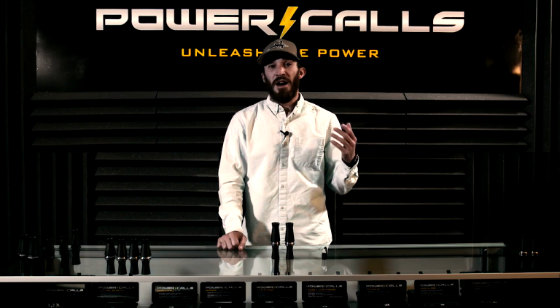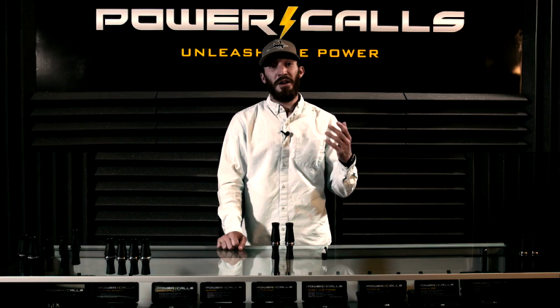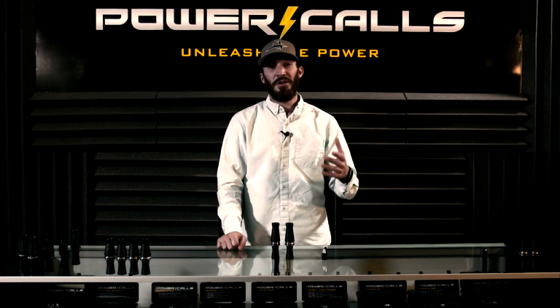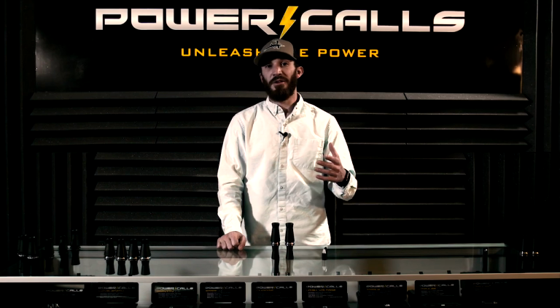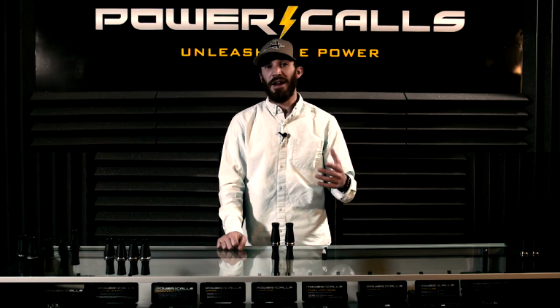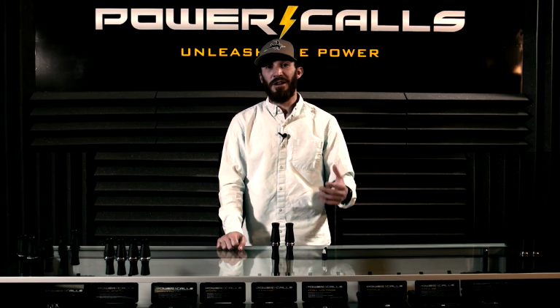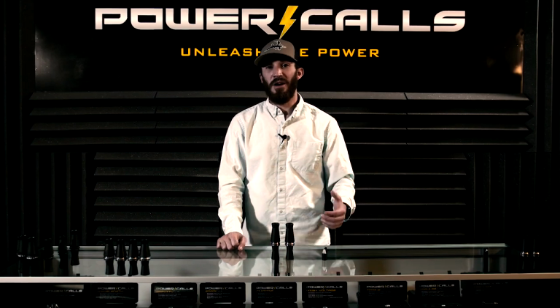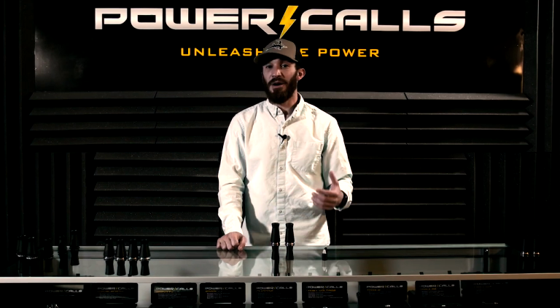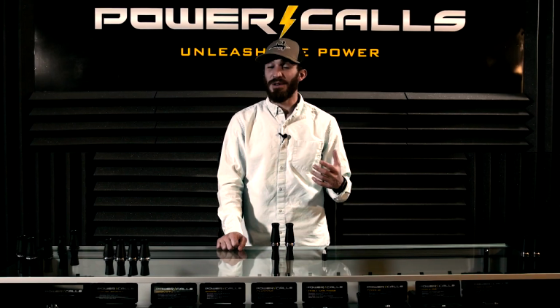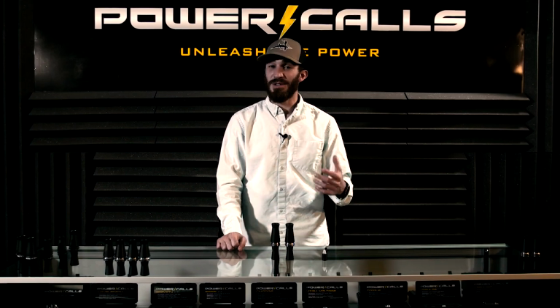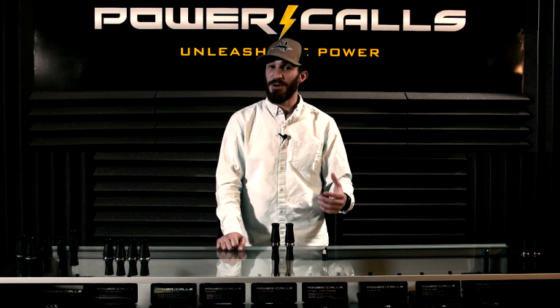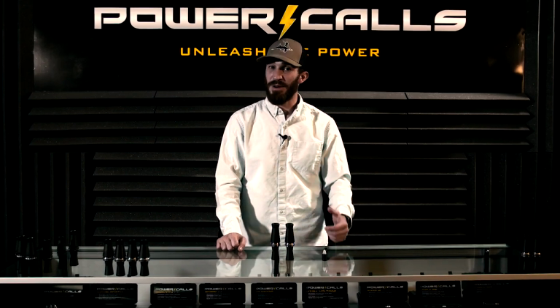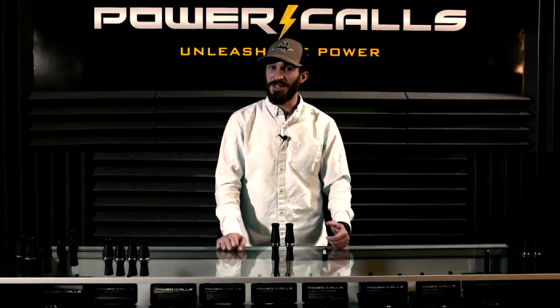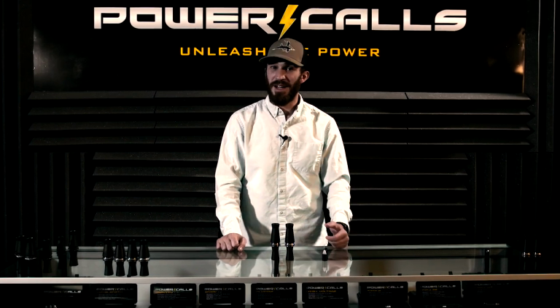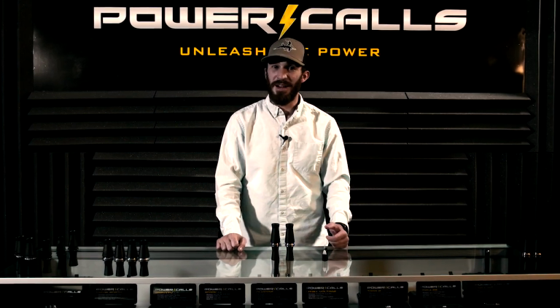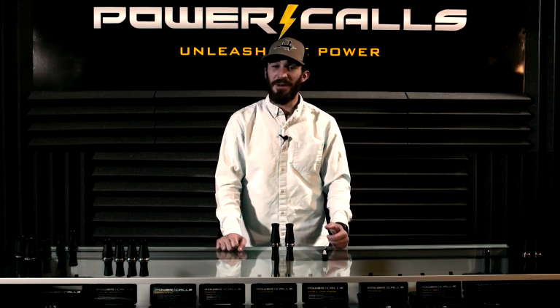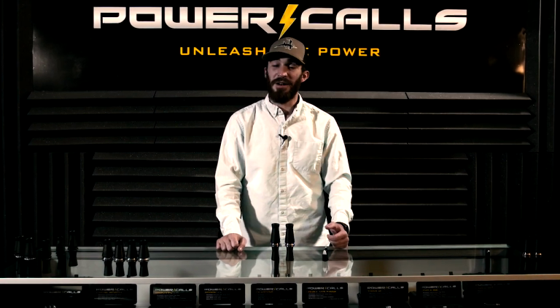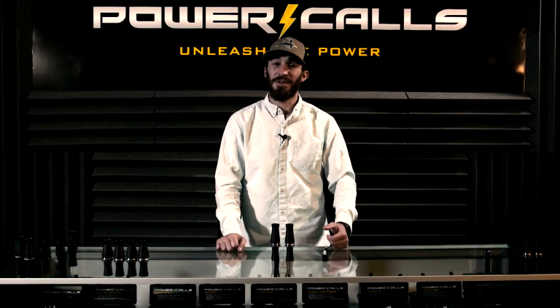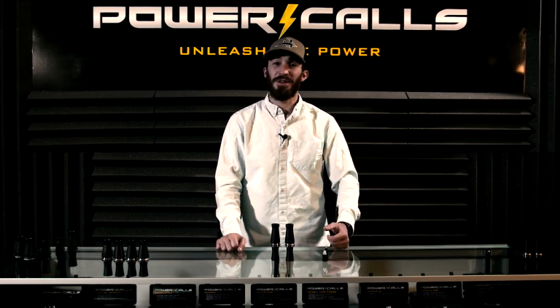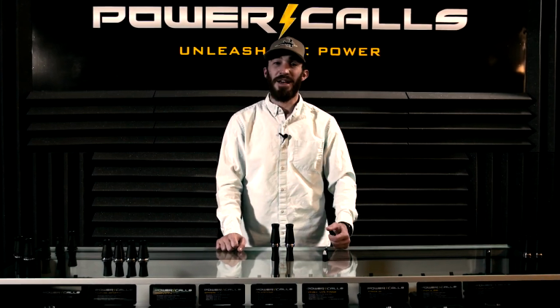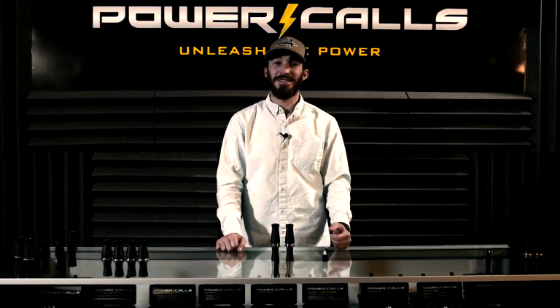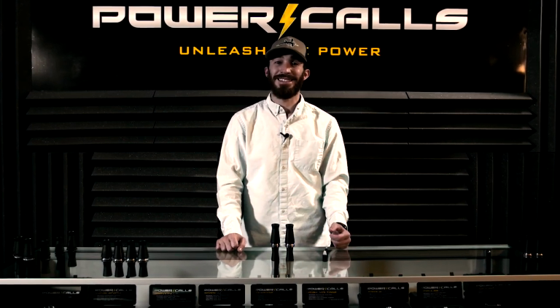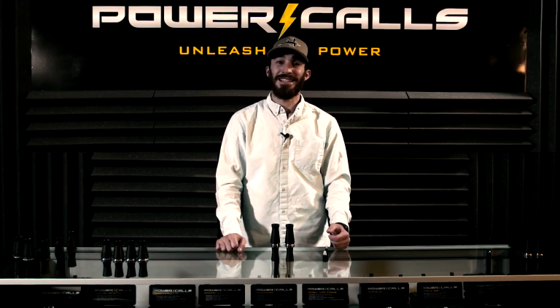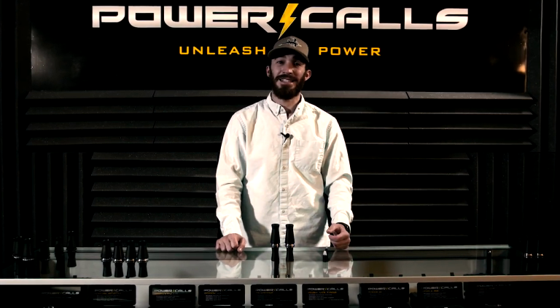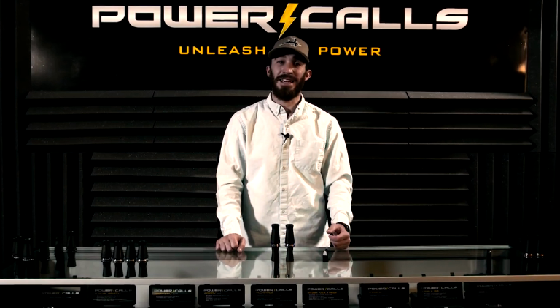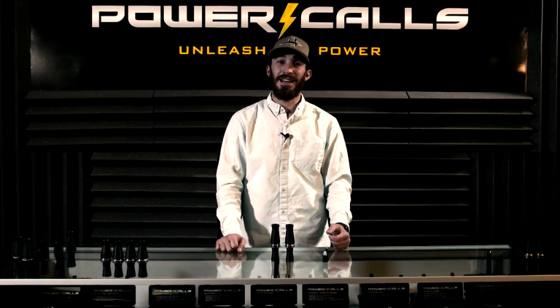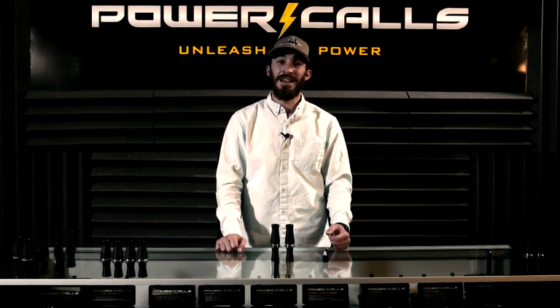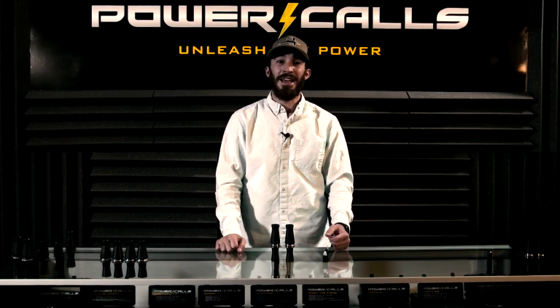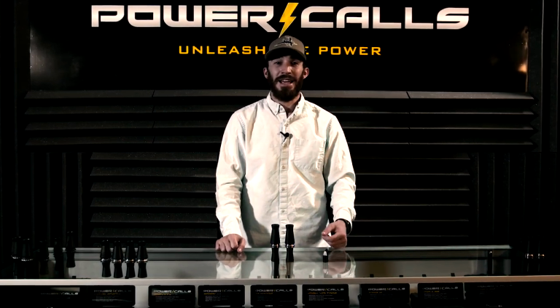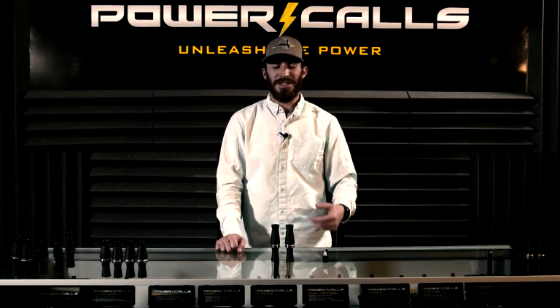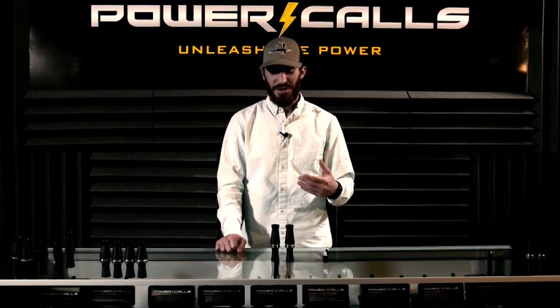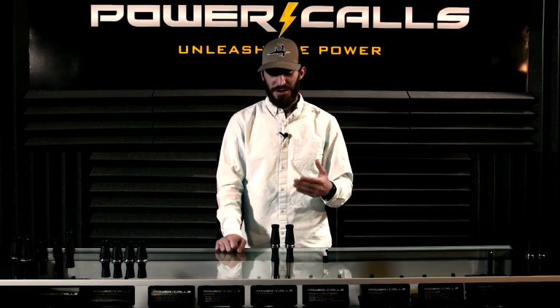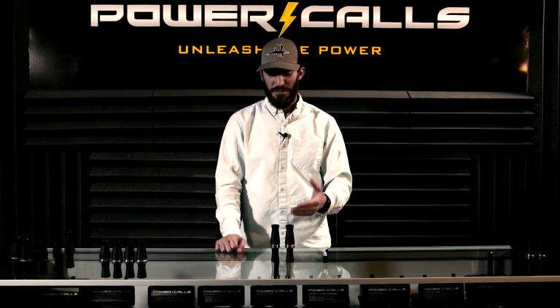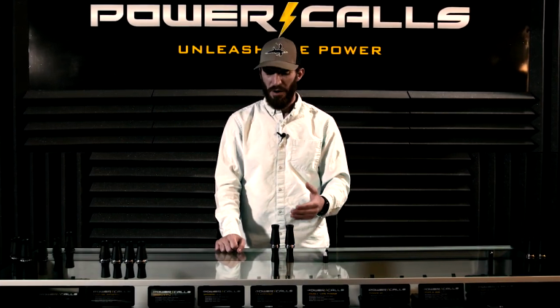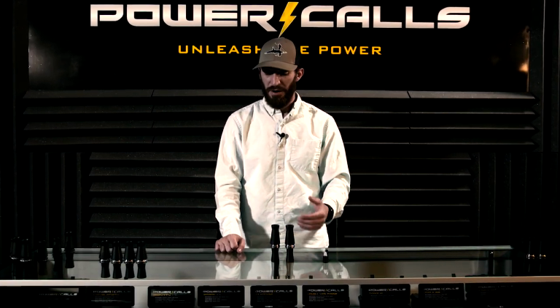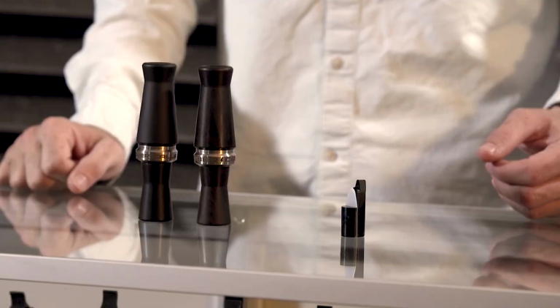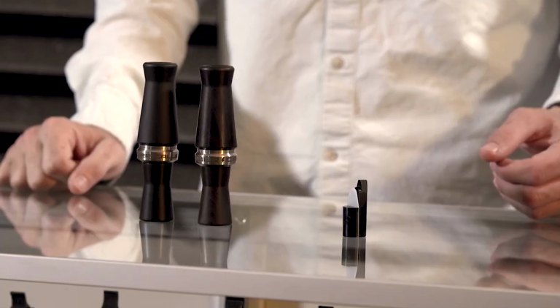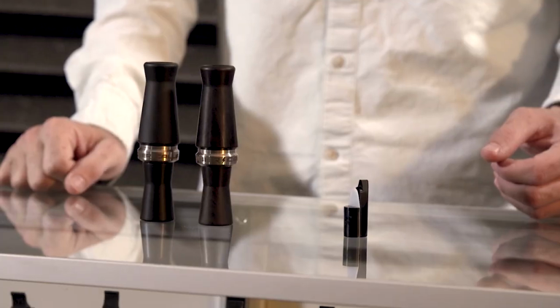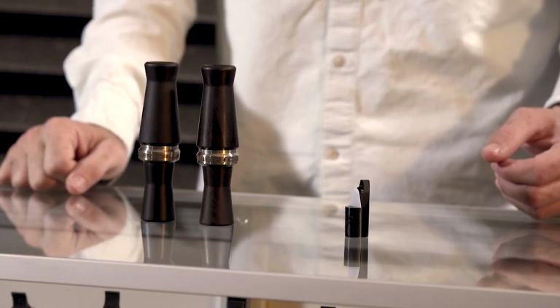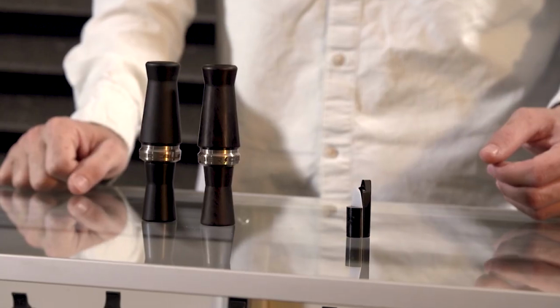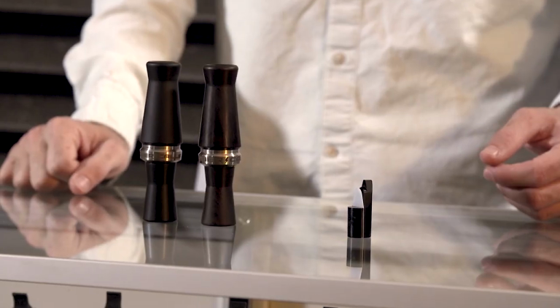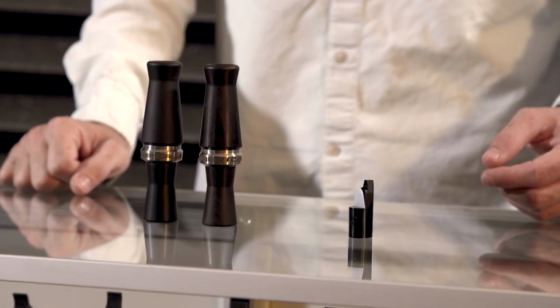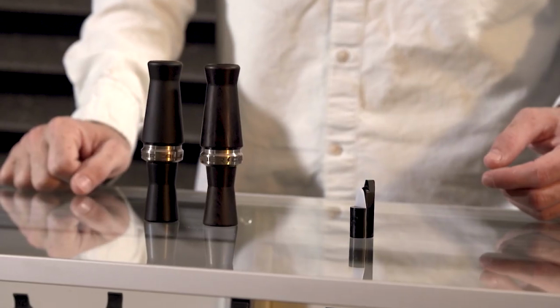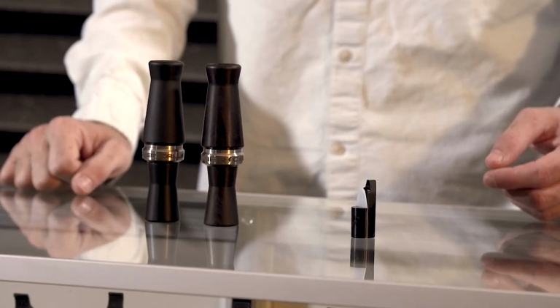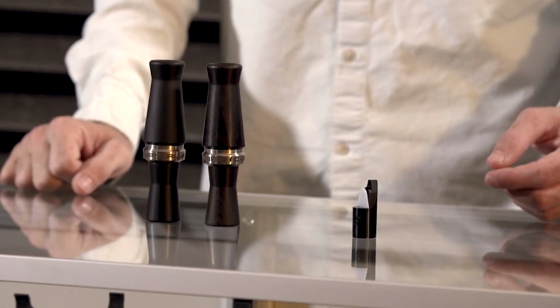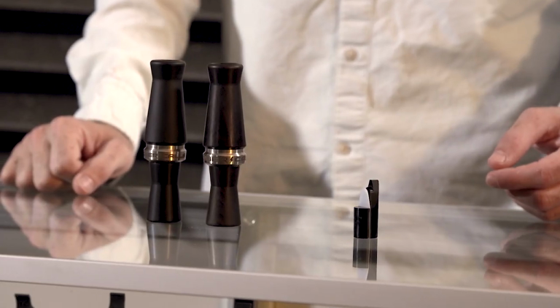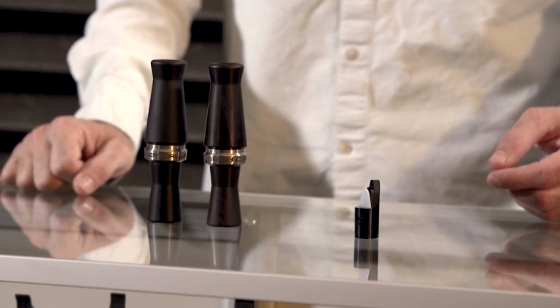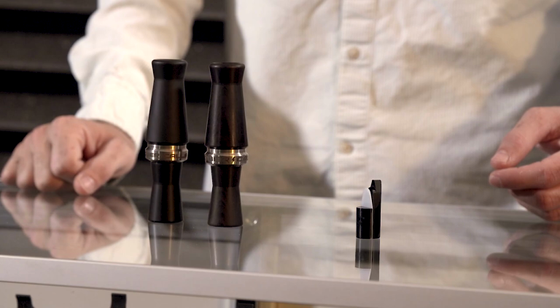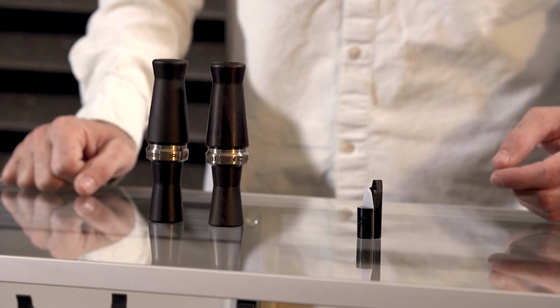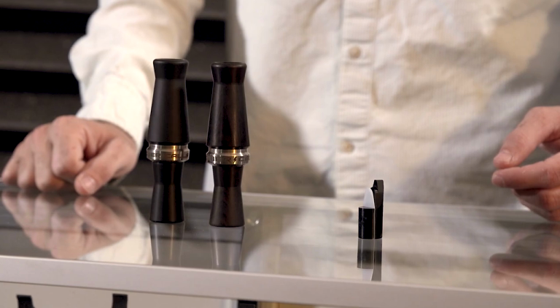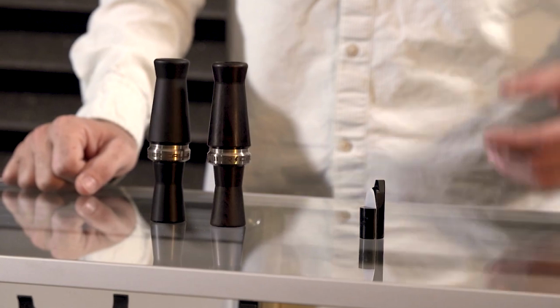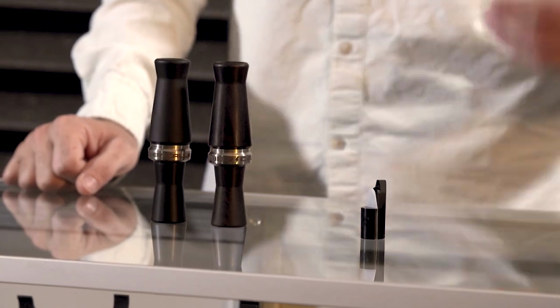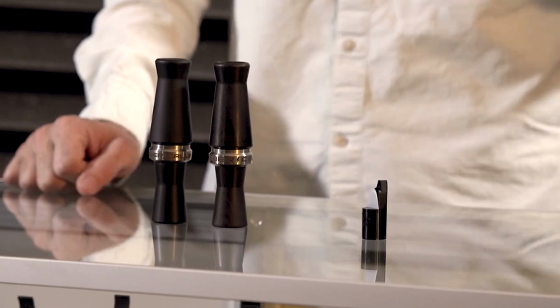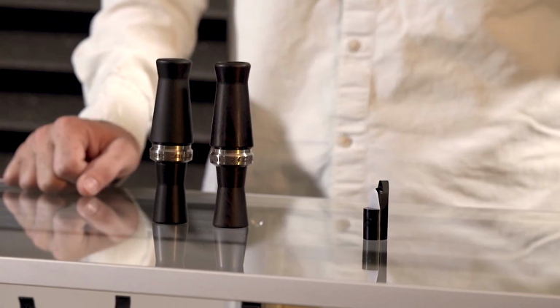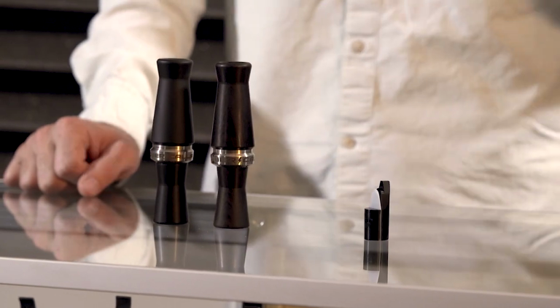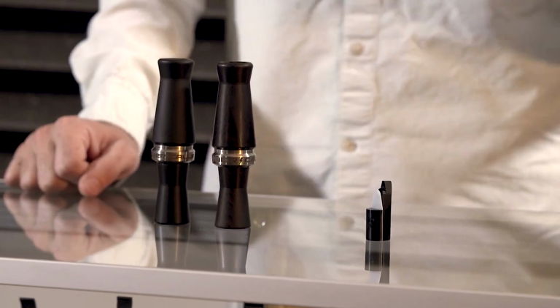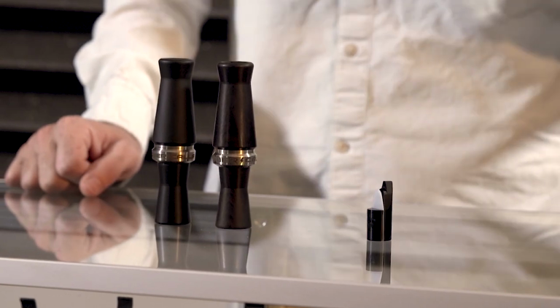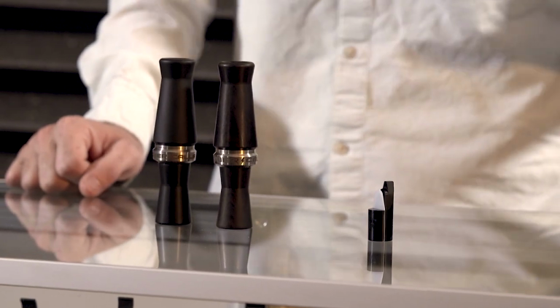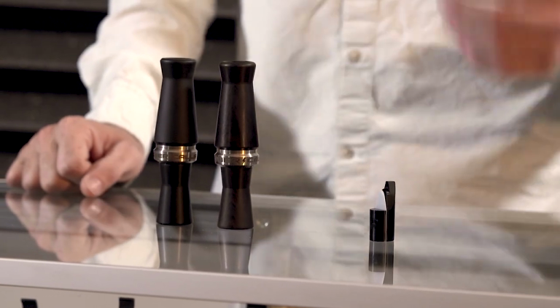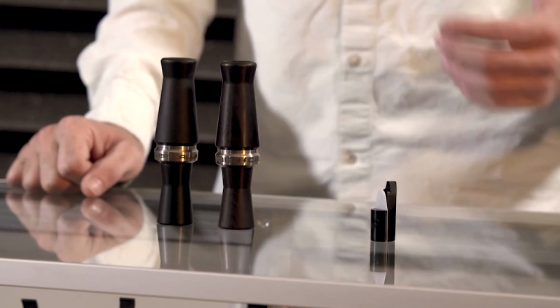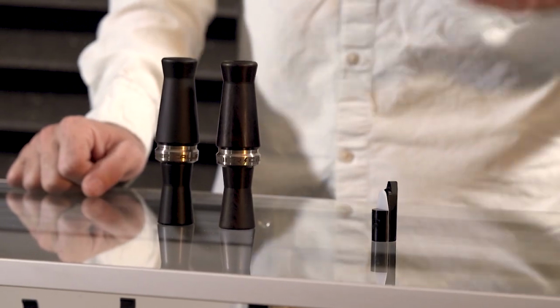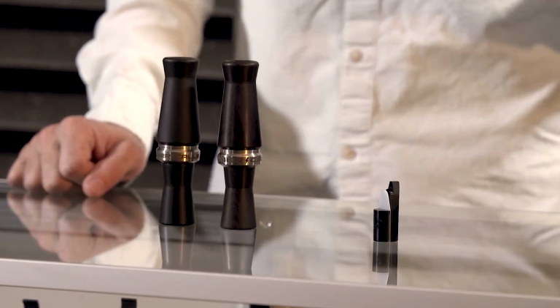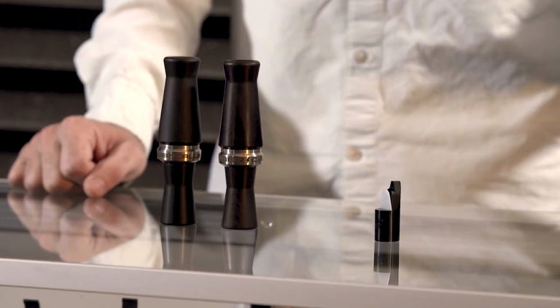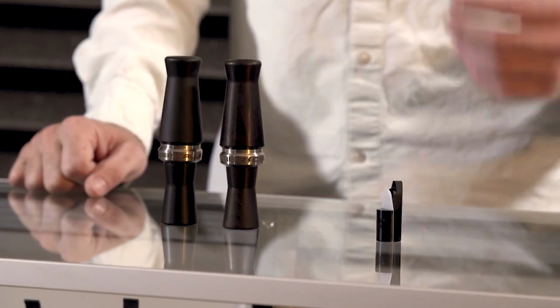Another great call that we're super excited about for 2018 is the Spark. The Spark was available last year in acrylic. This year we're offering it in wood.